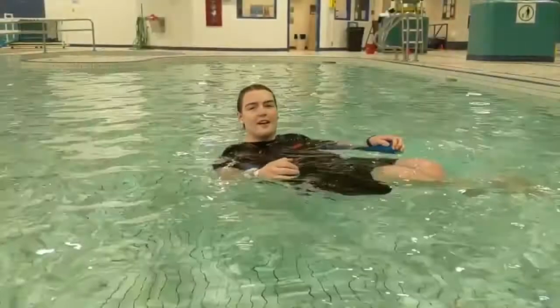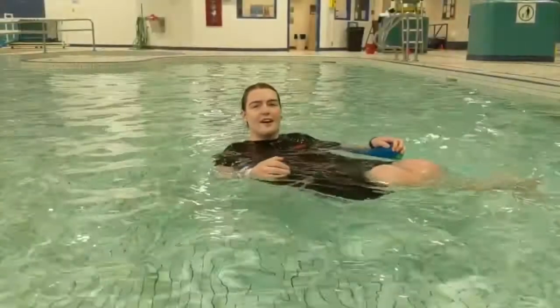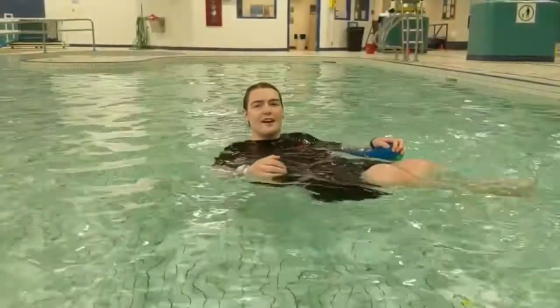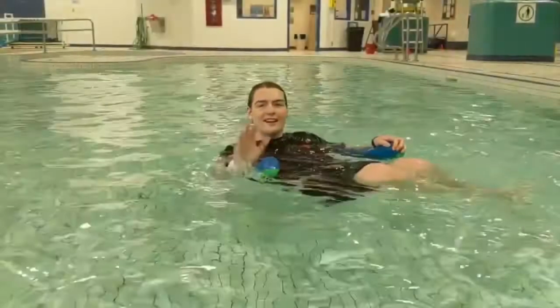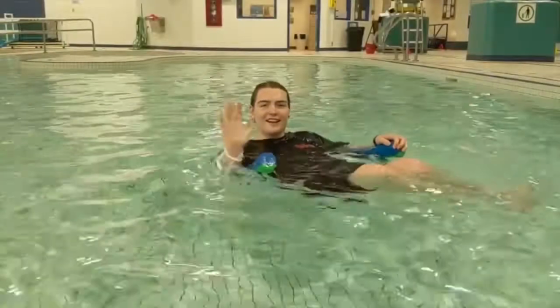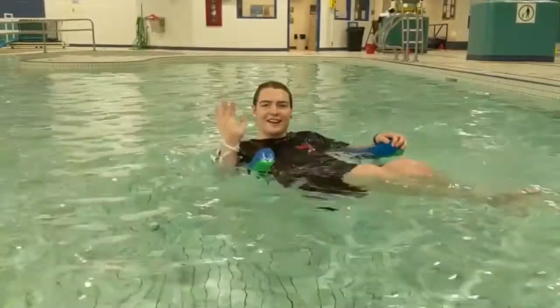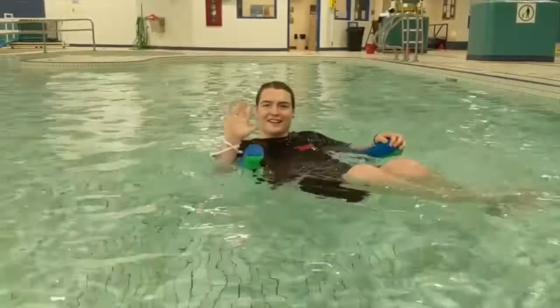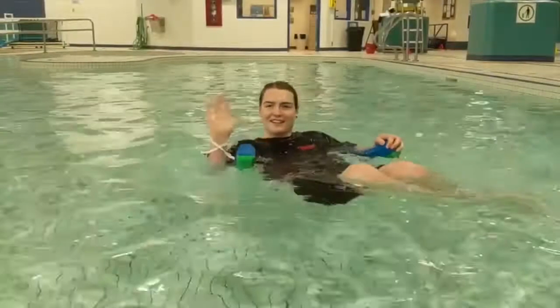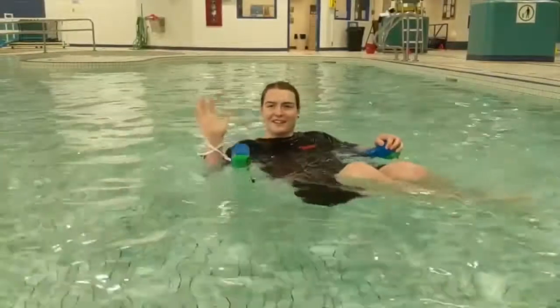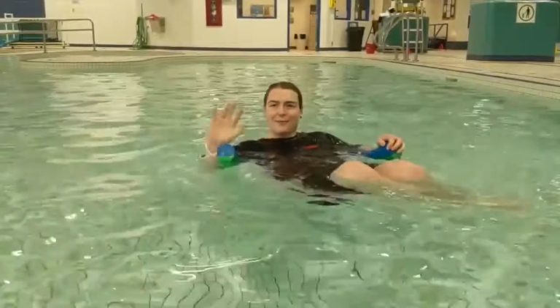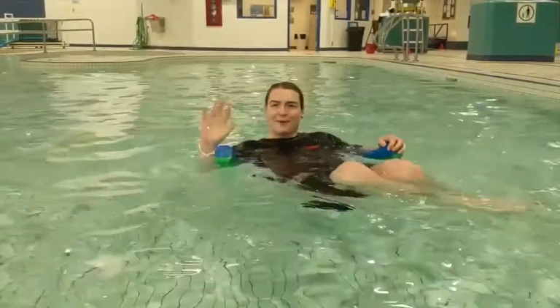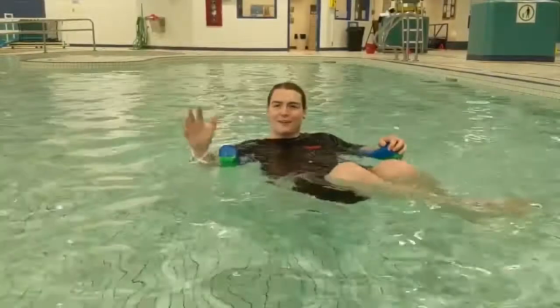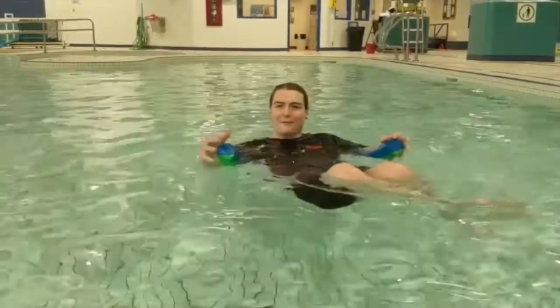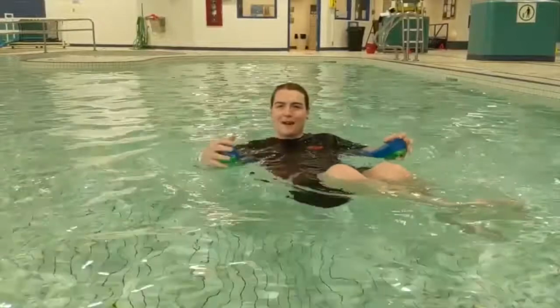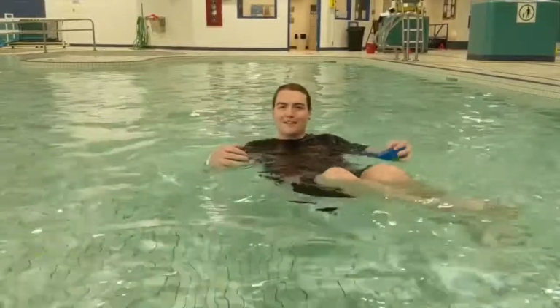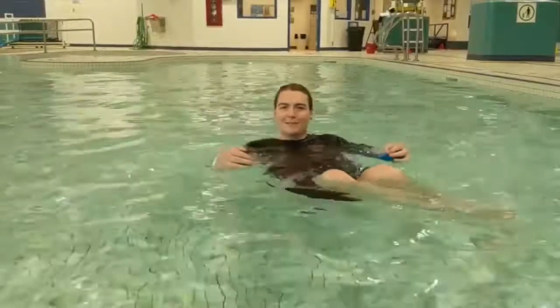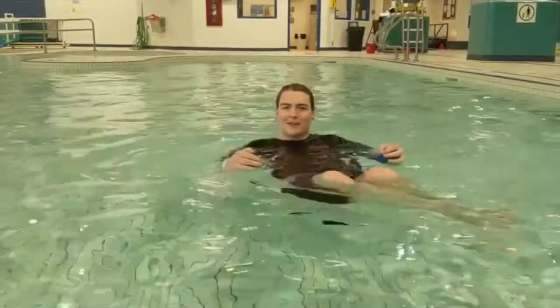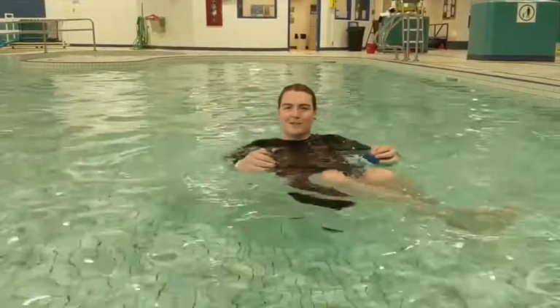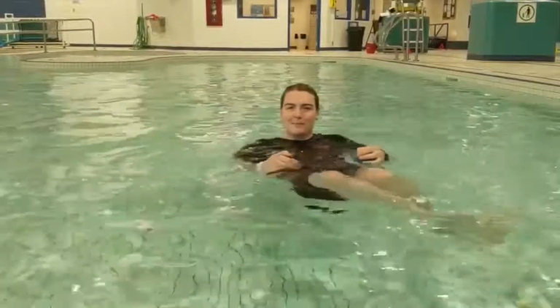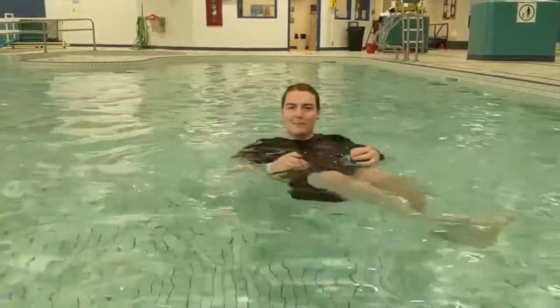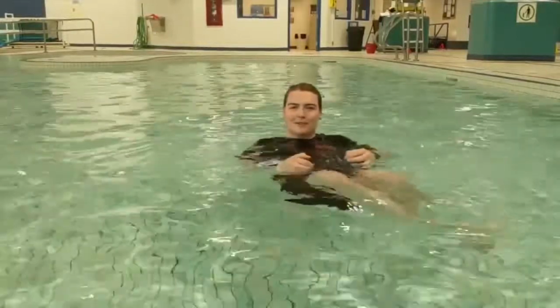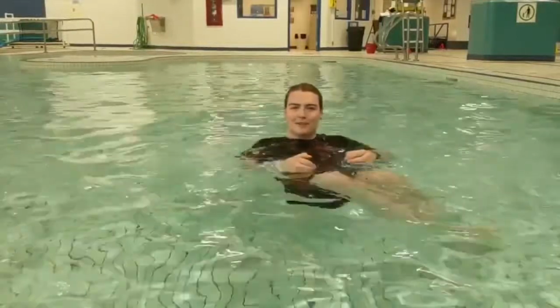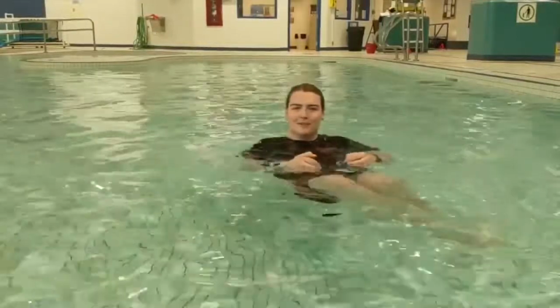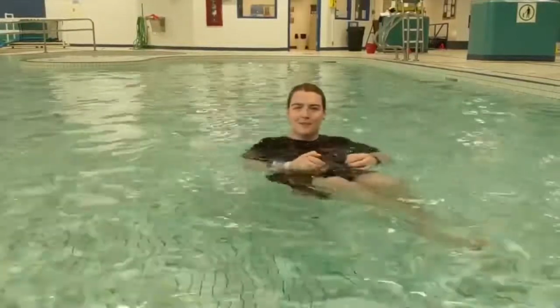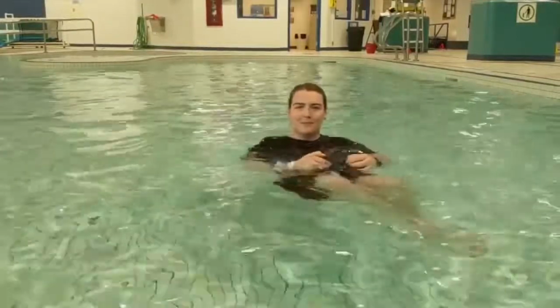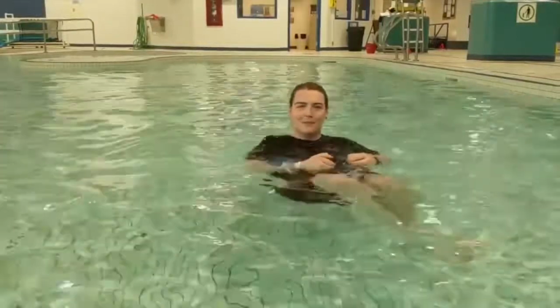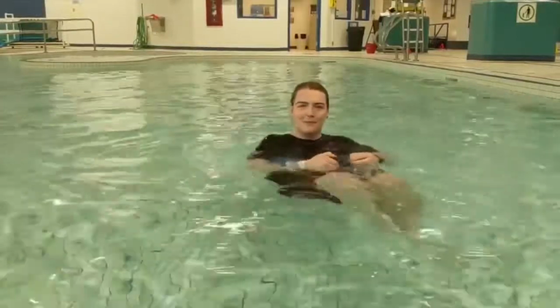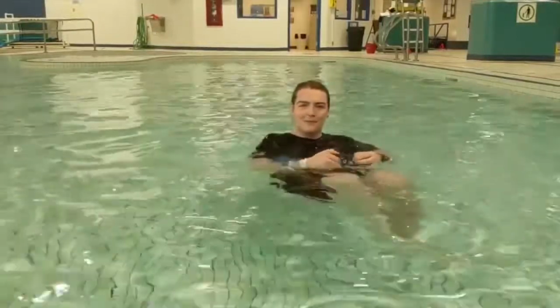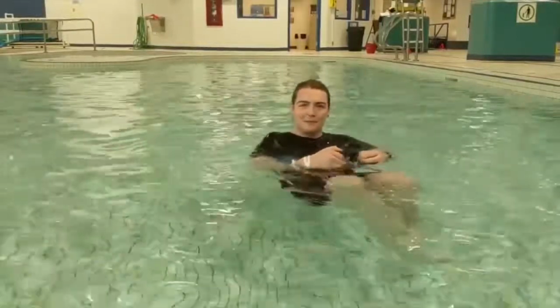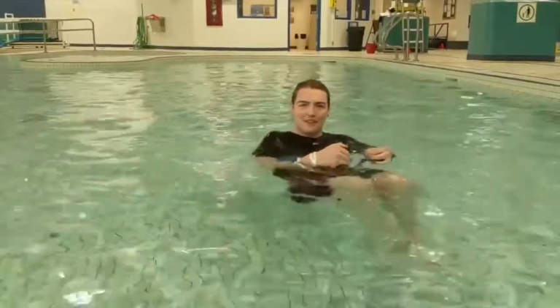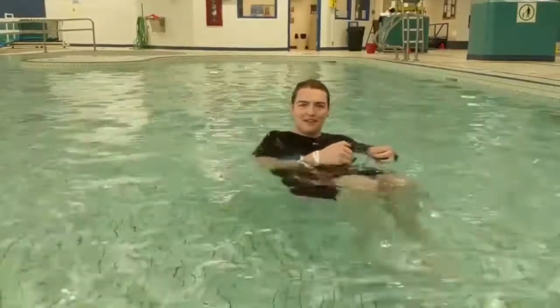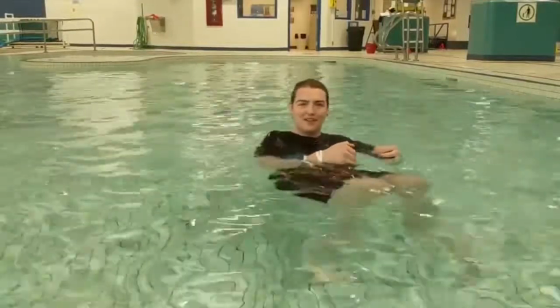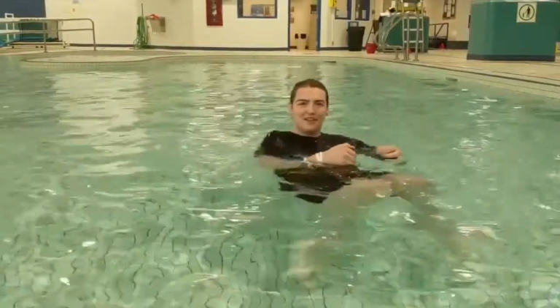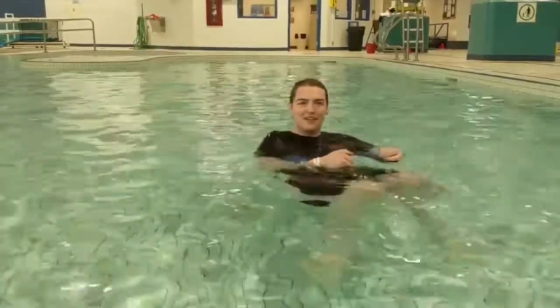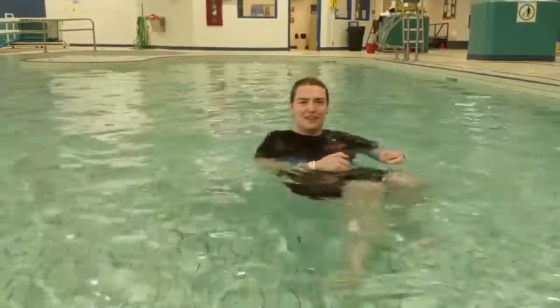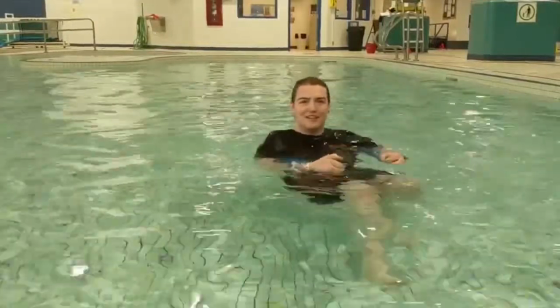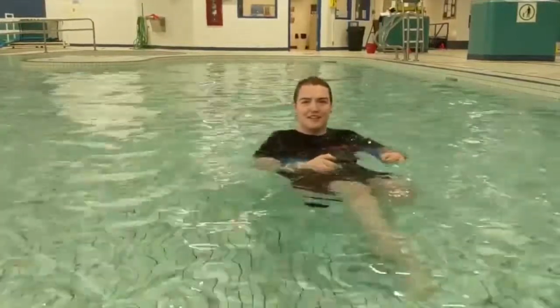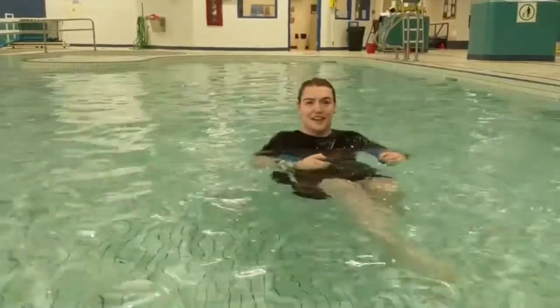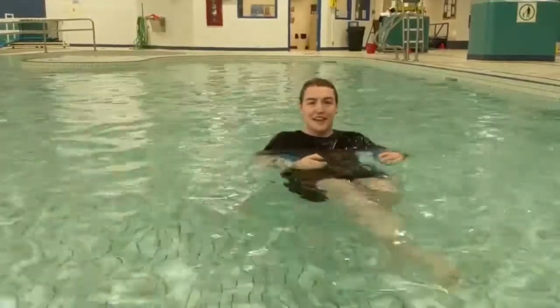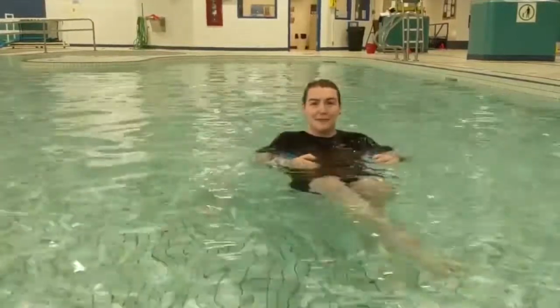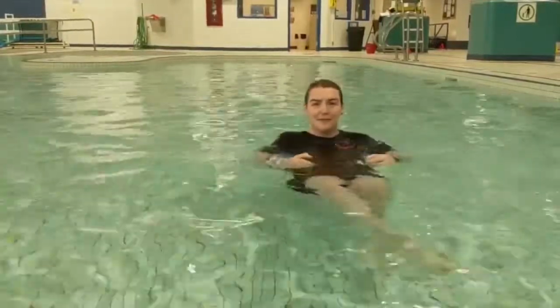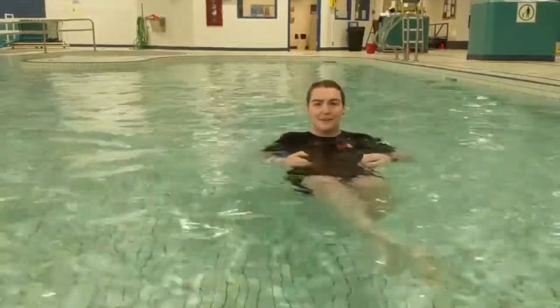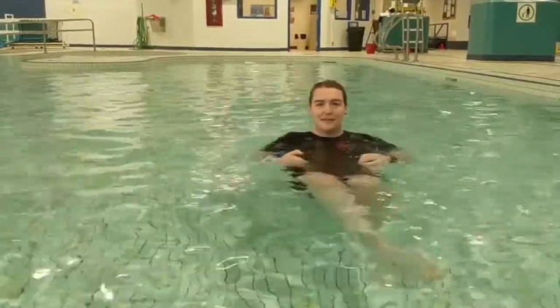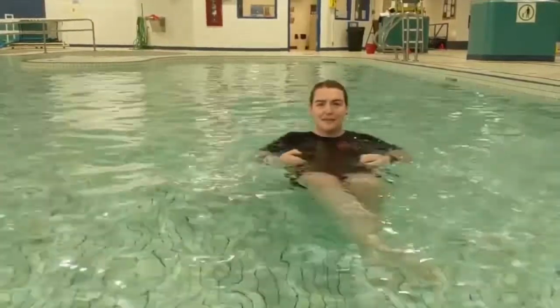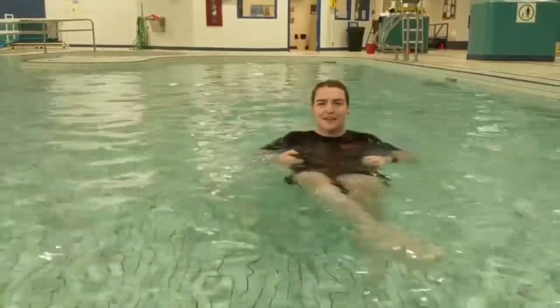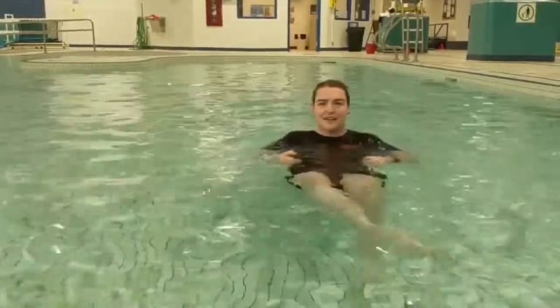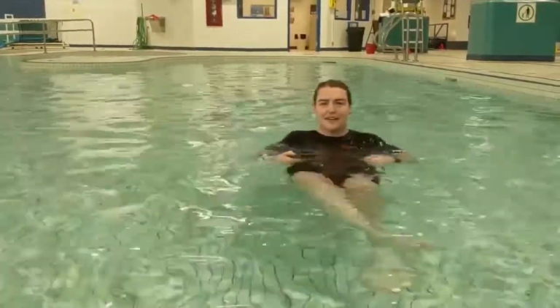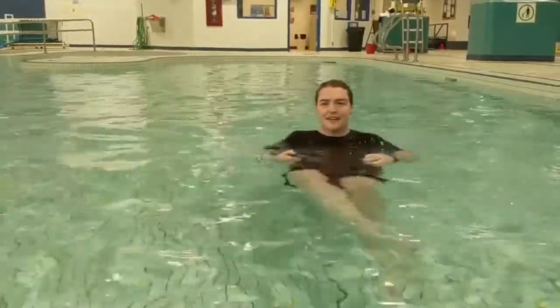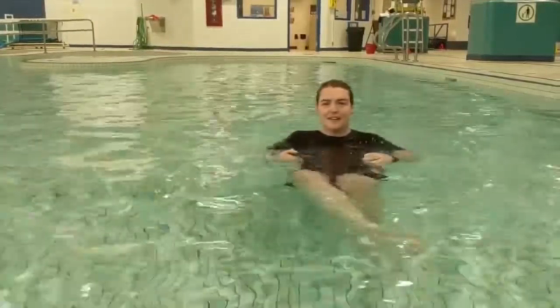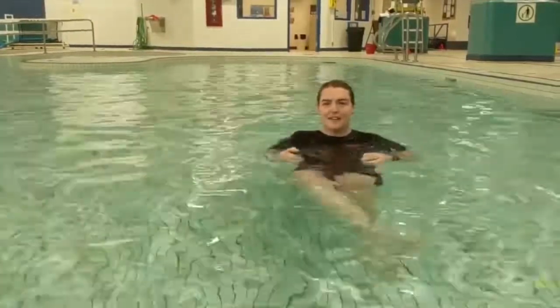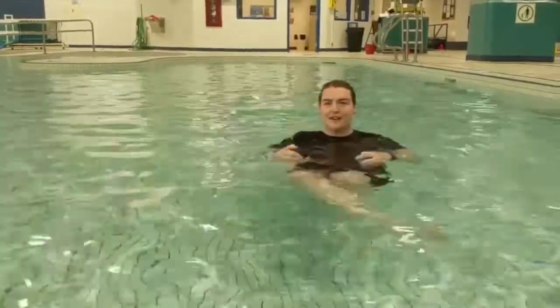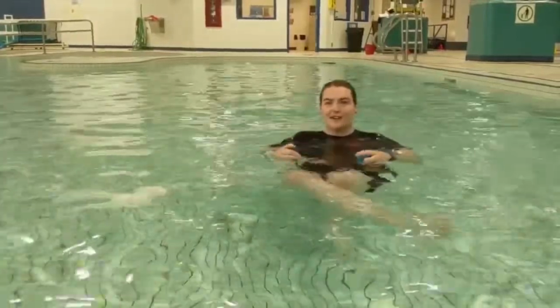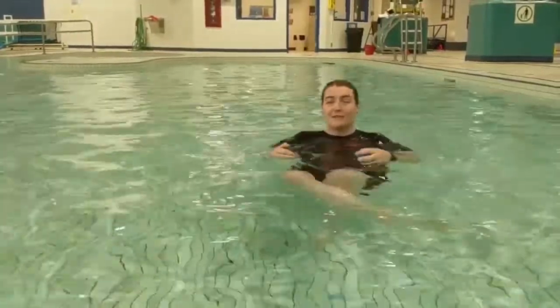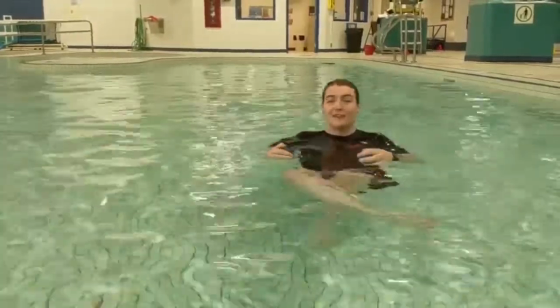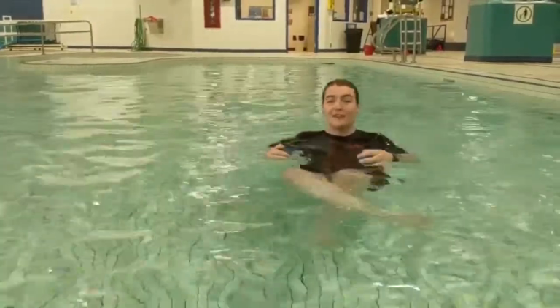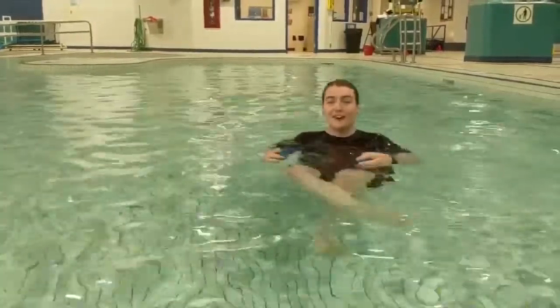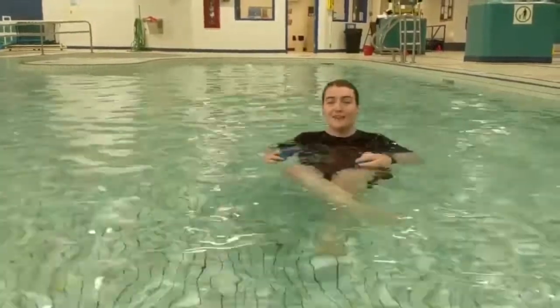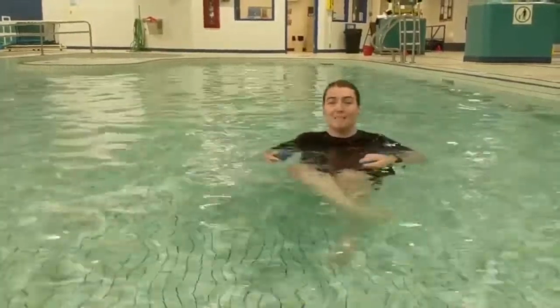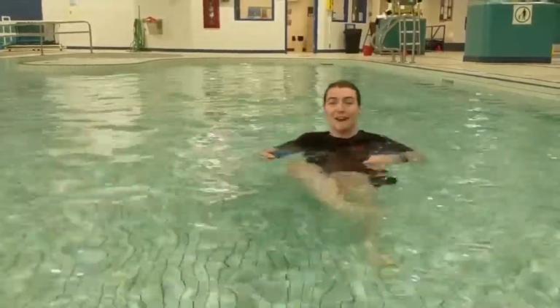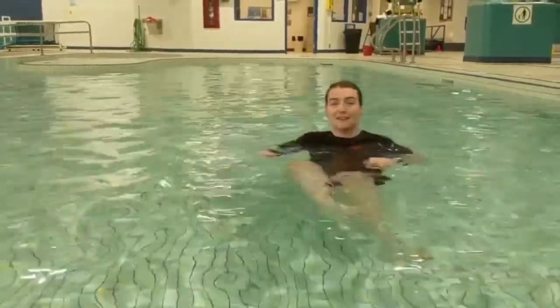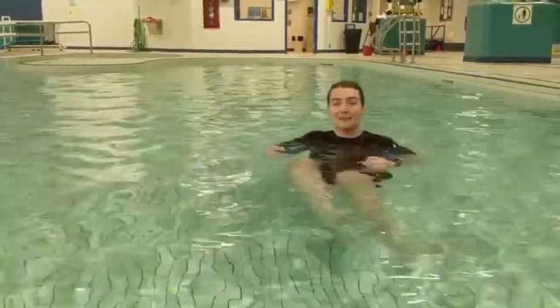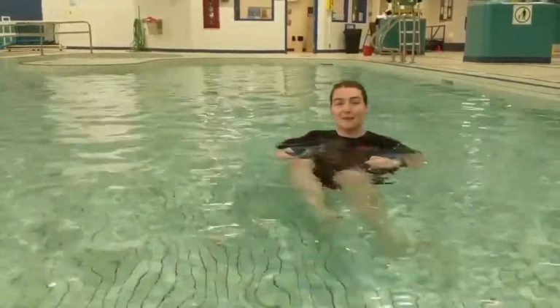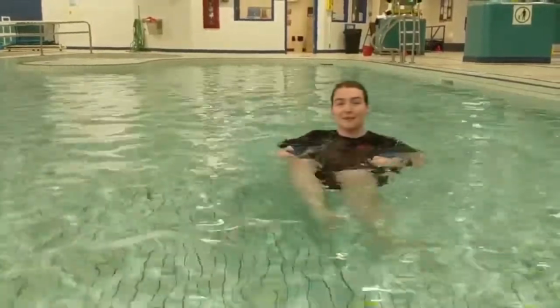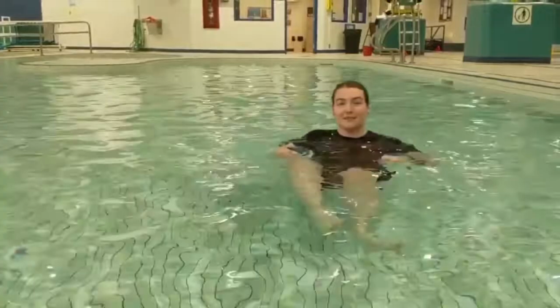Hi guys! Welcome back to another episode of Swimming with Benji. Today we're going to be learning how to do our front and back floats.